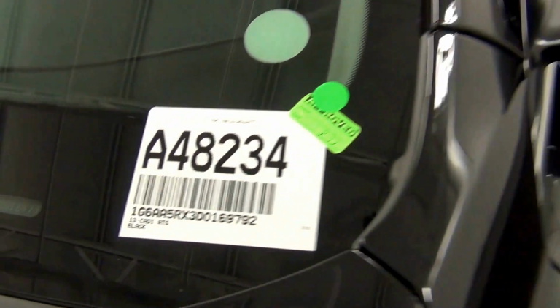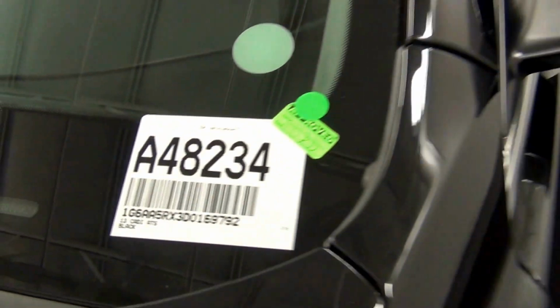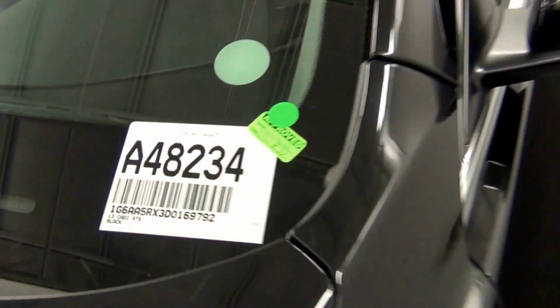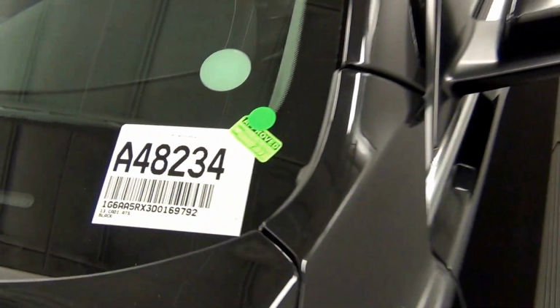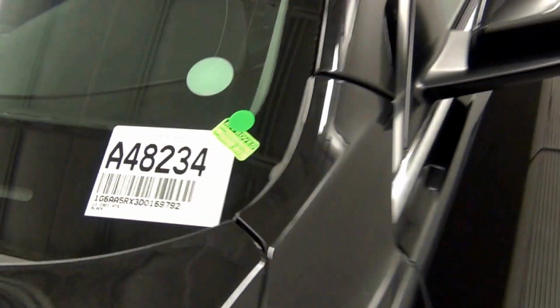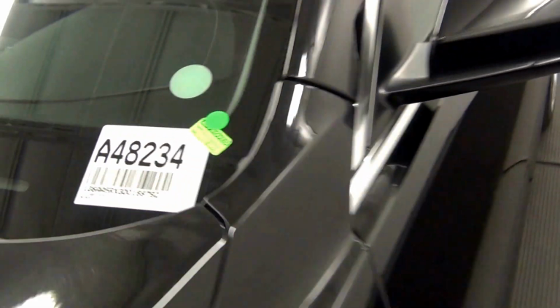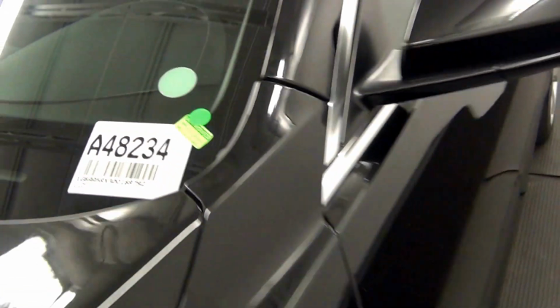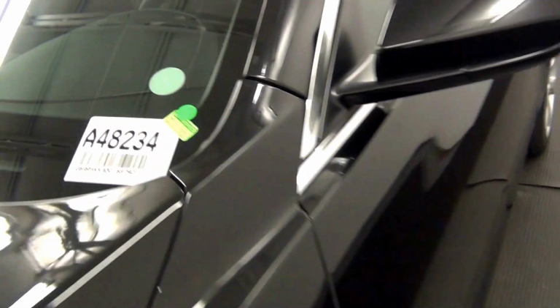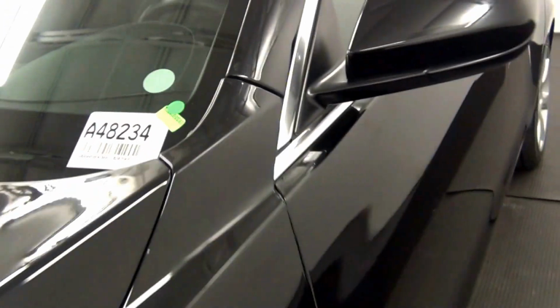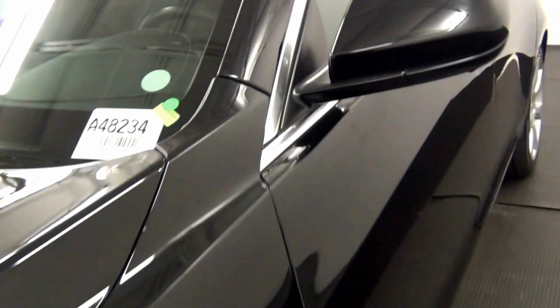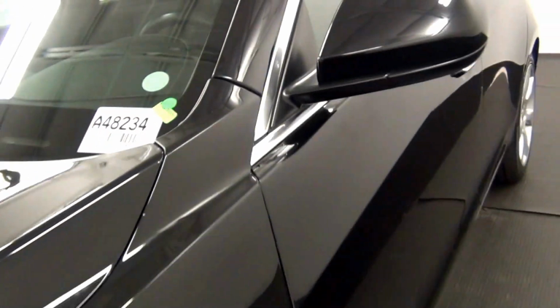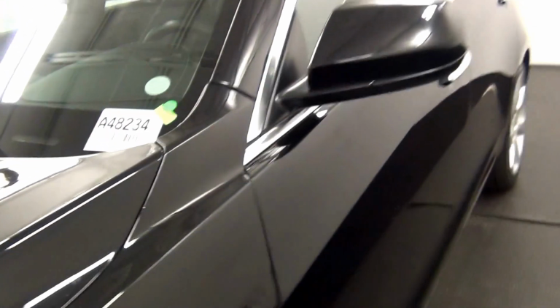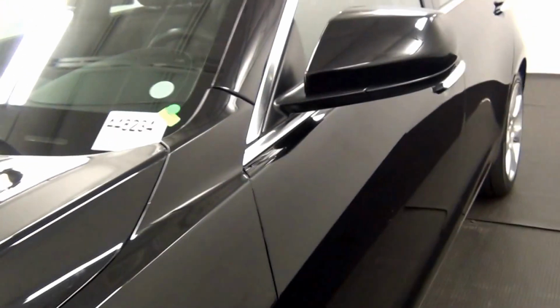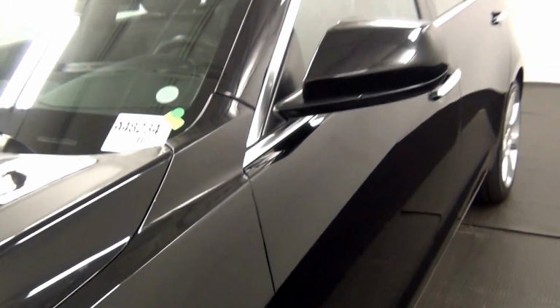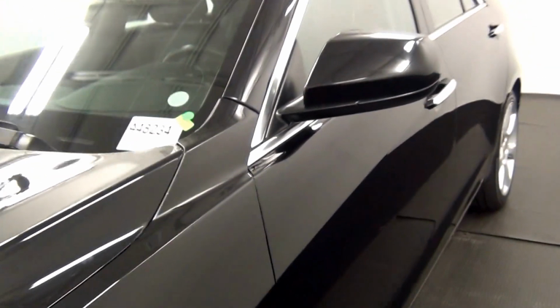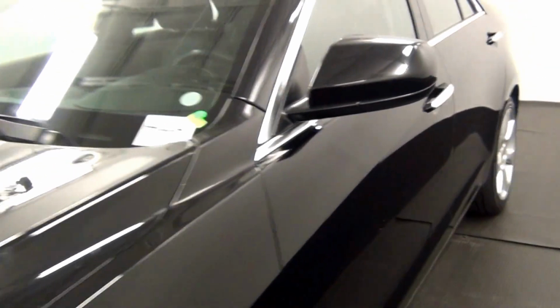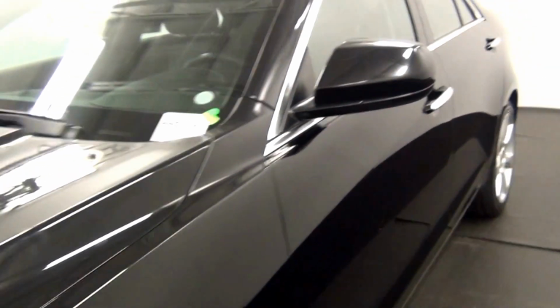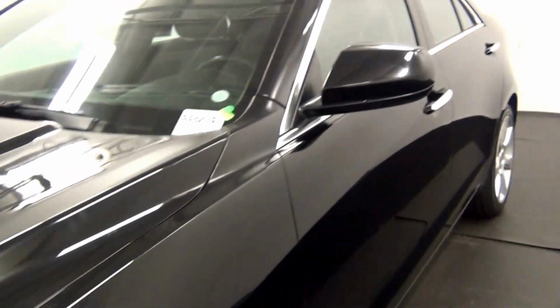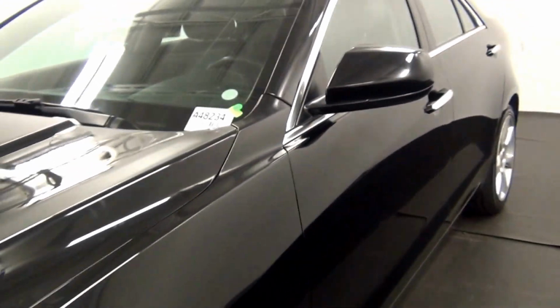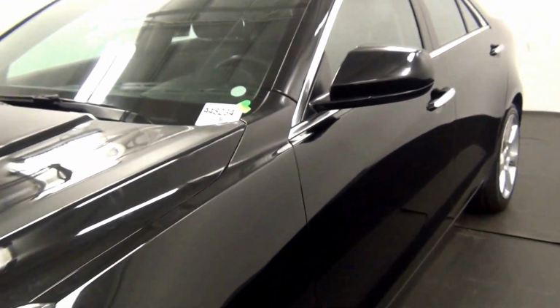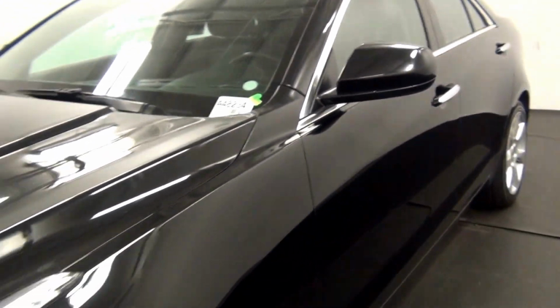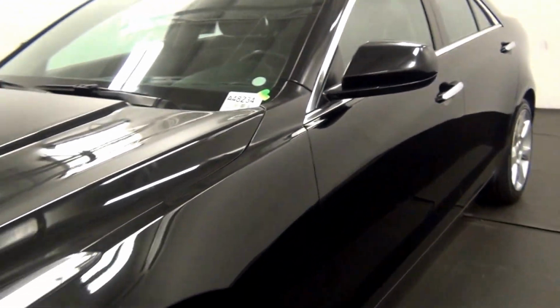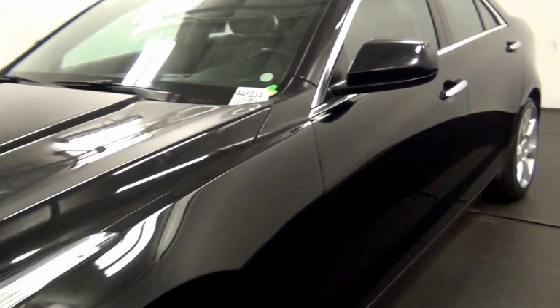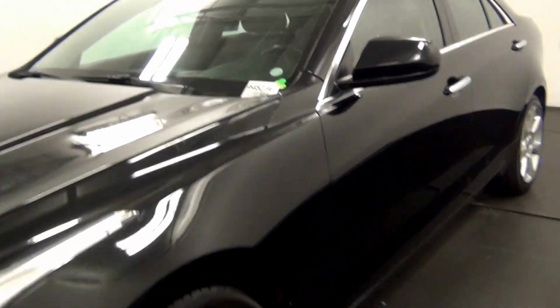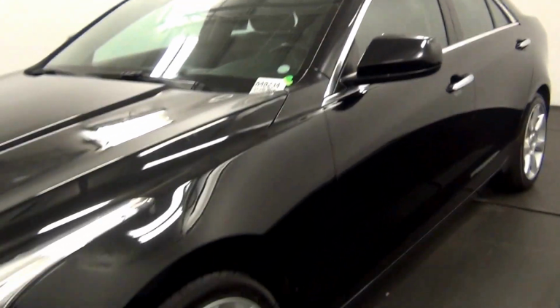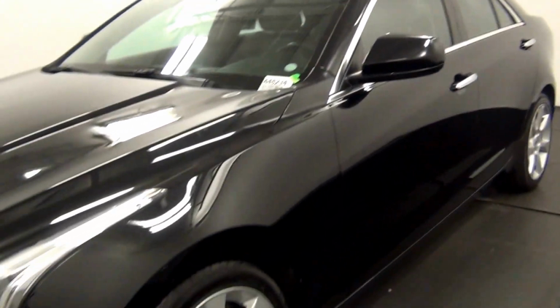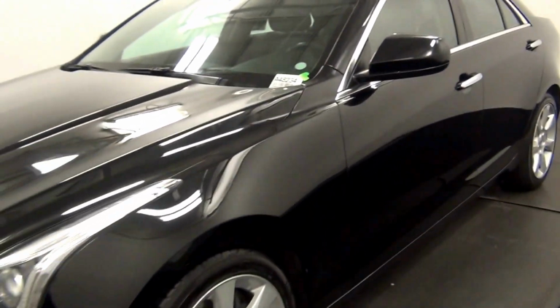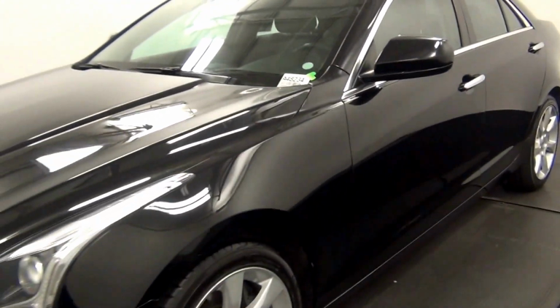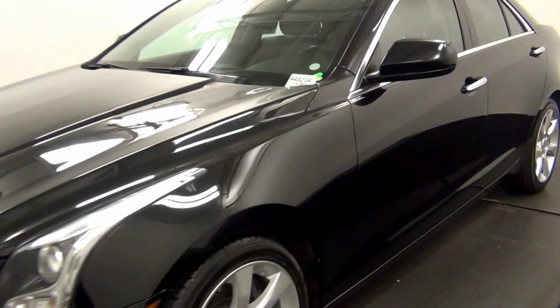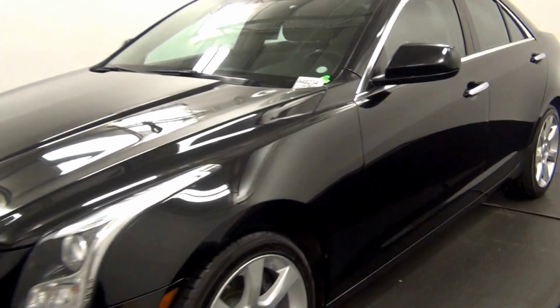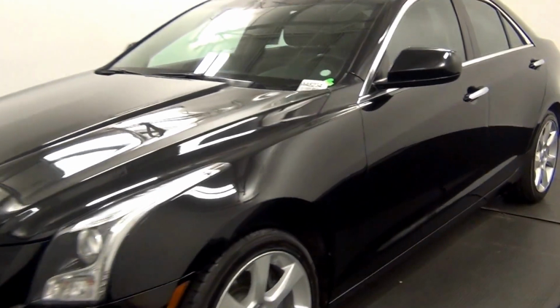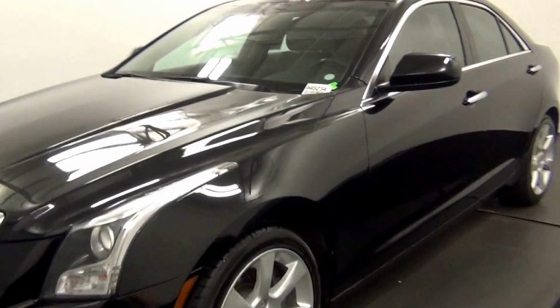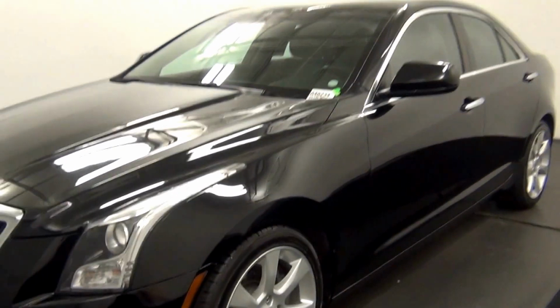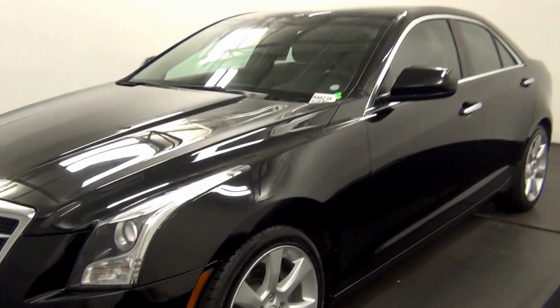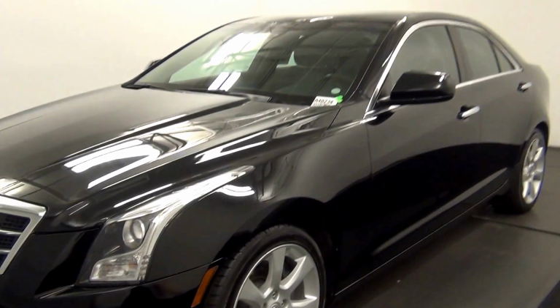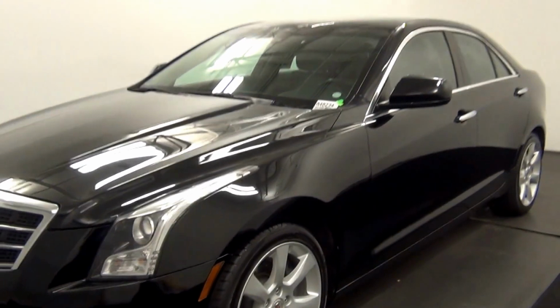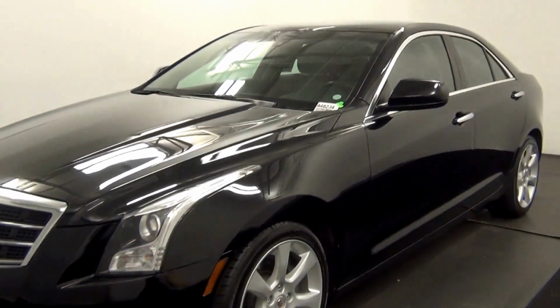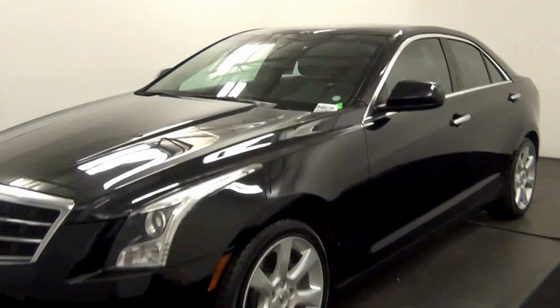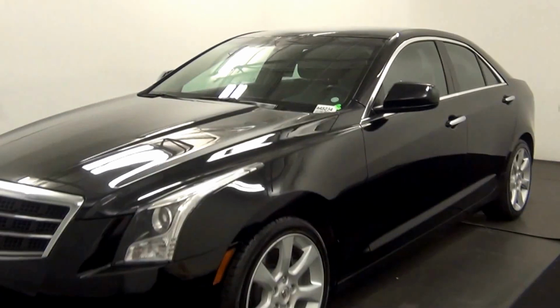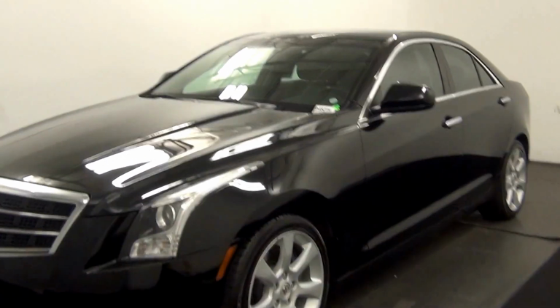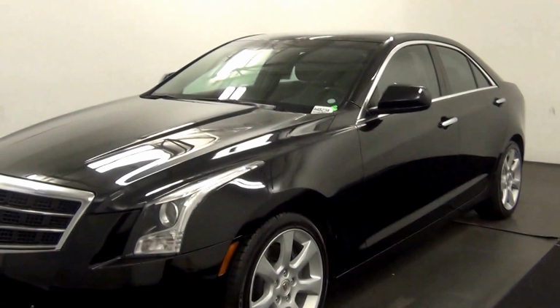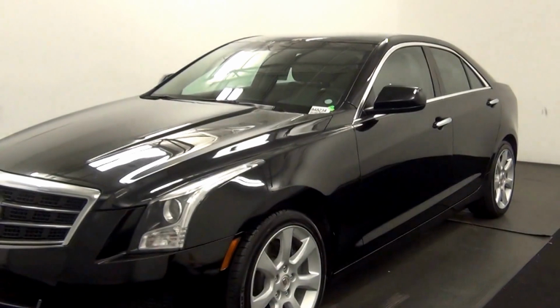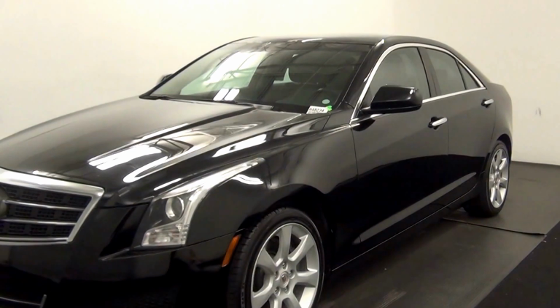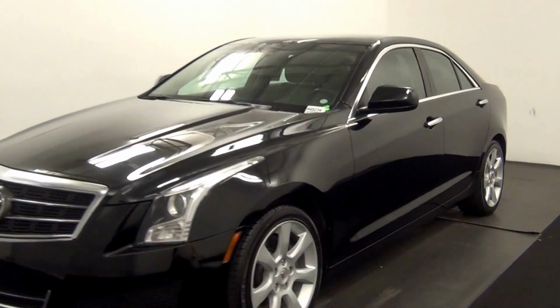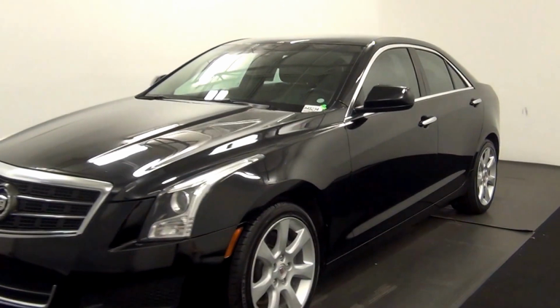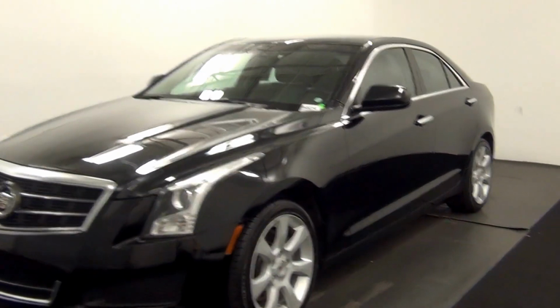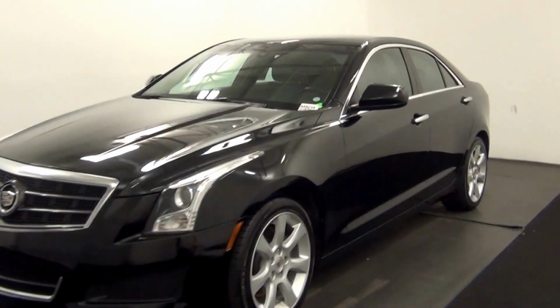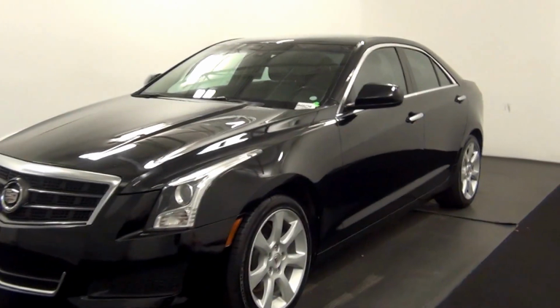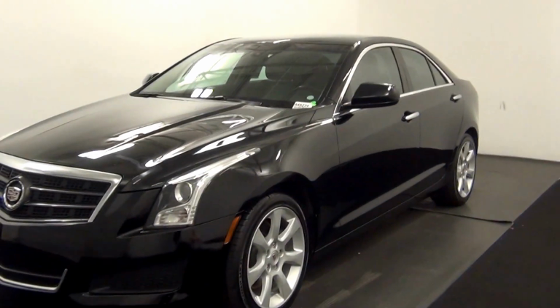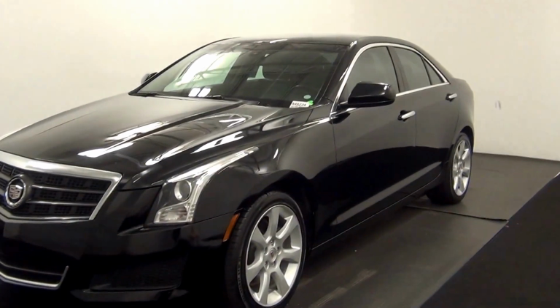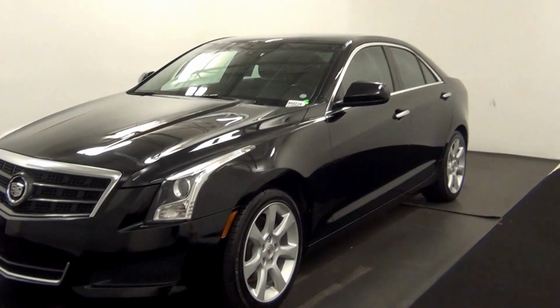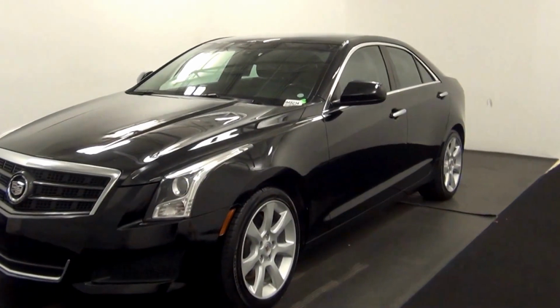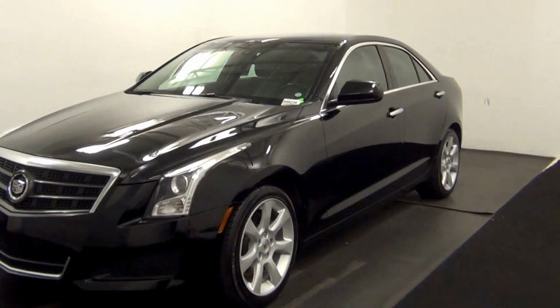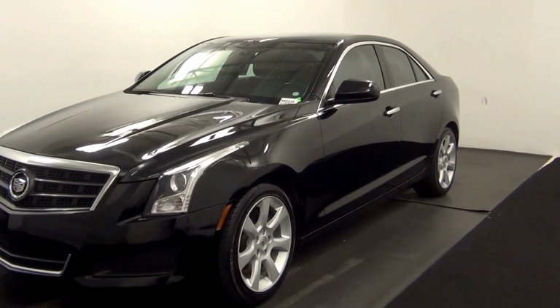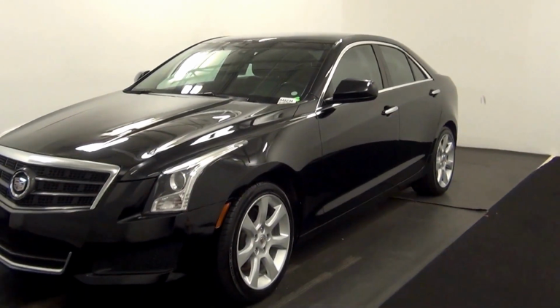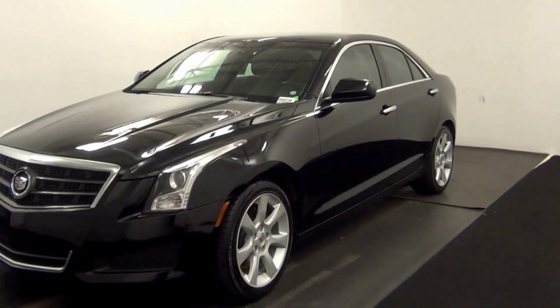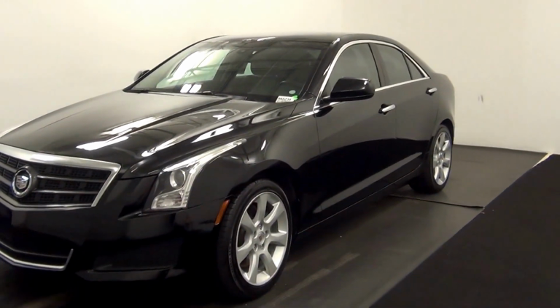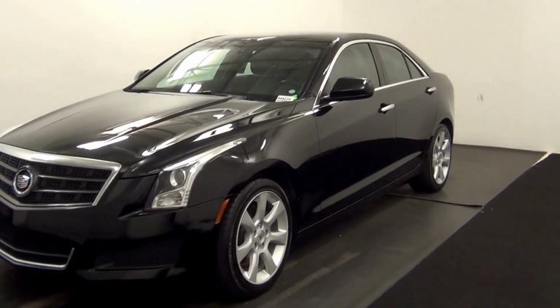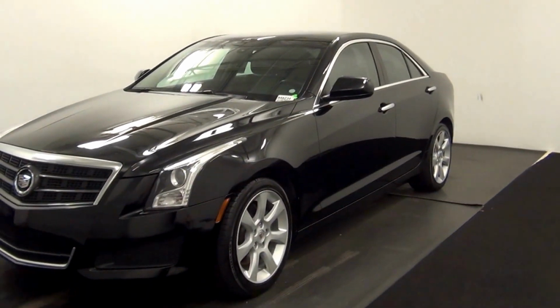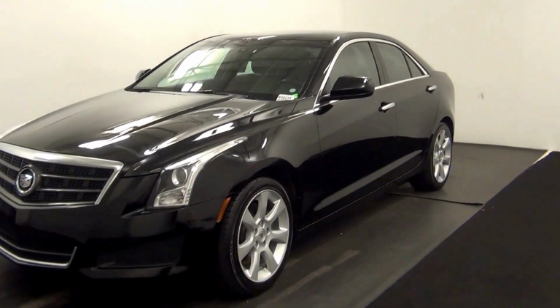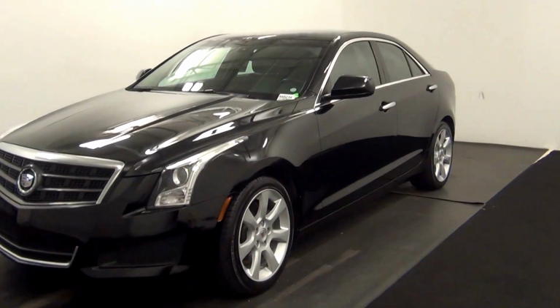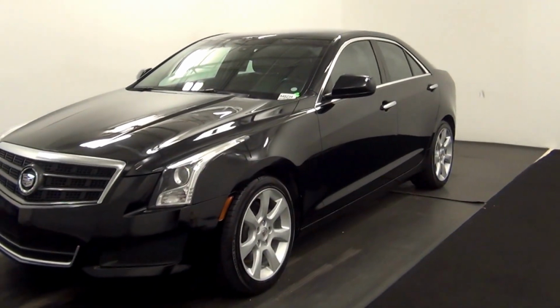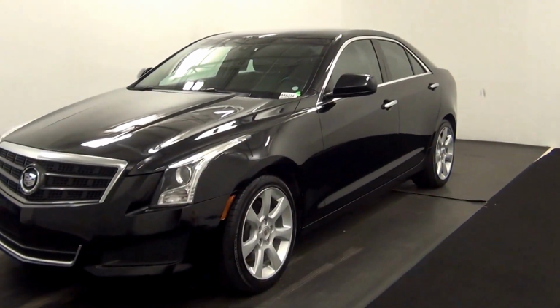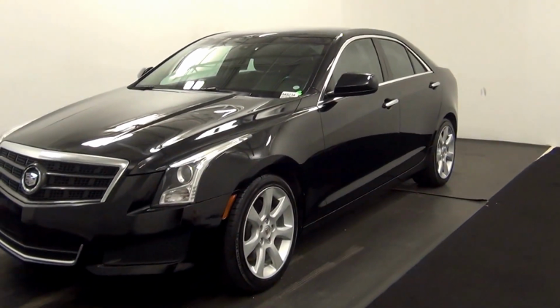Hello. Today will be a walk around the 2013 Cadillac ATS. Stock number 848234.